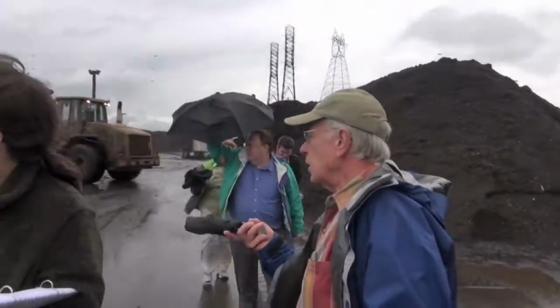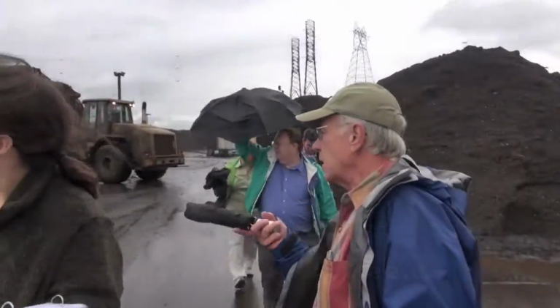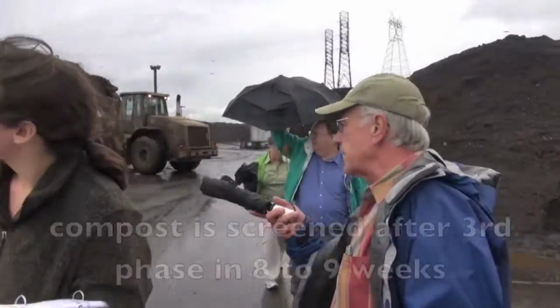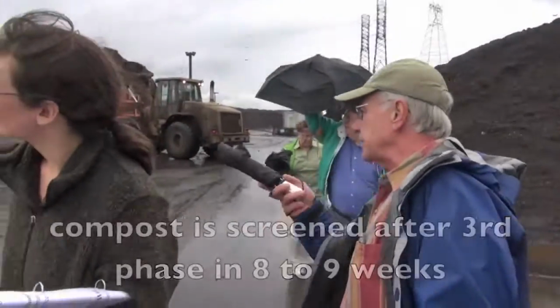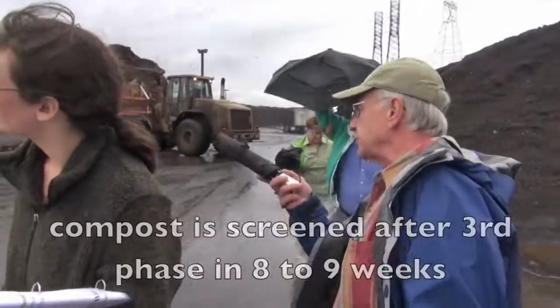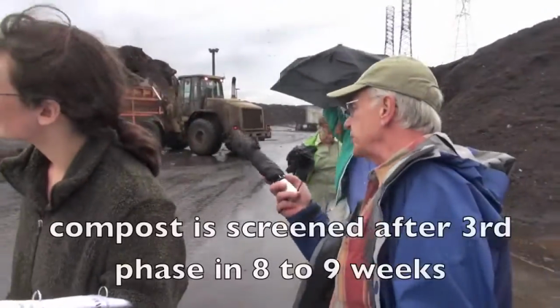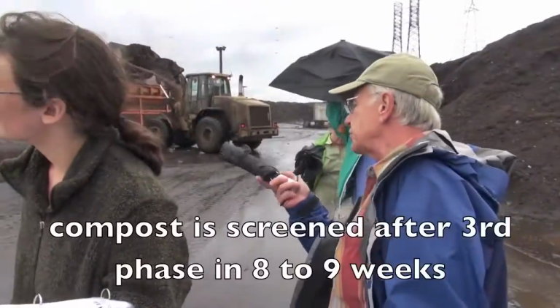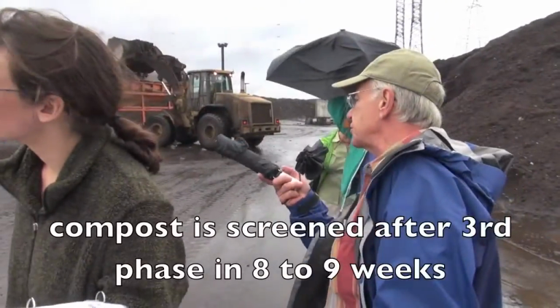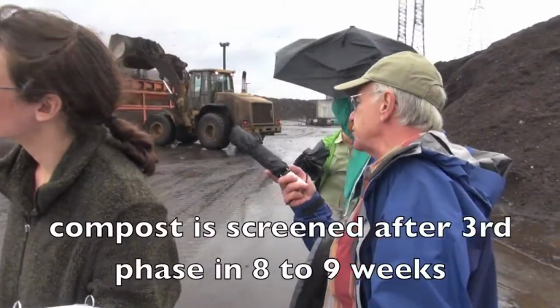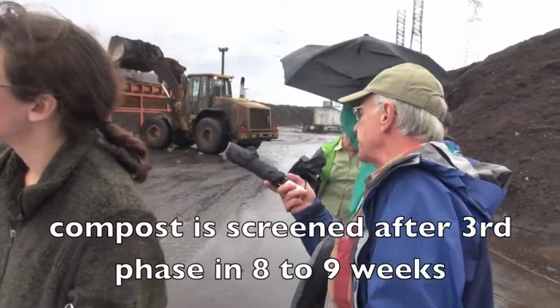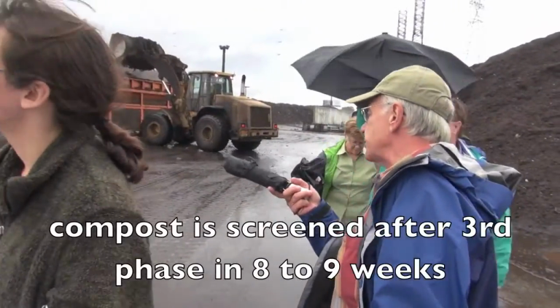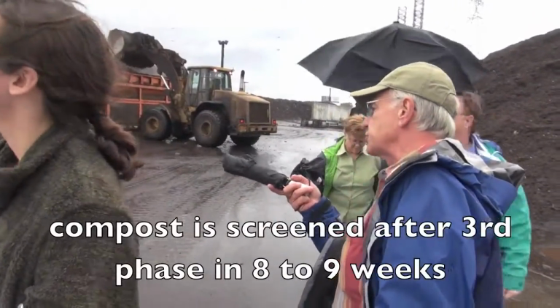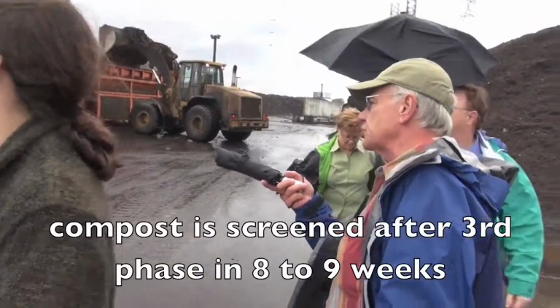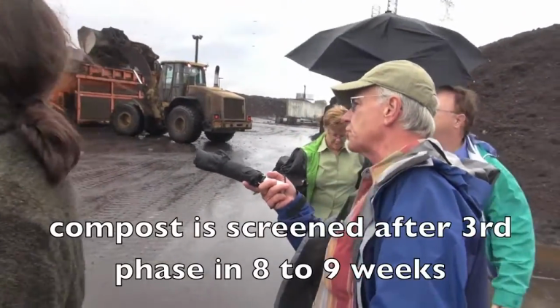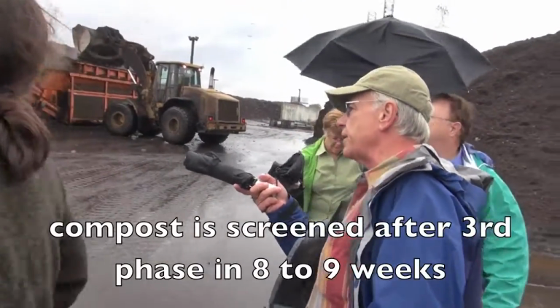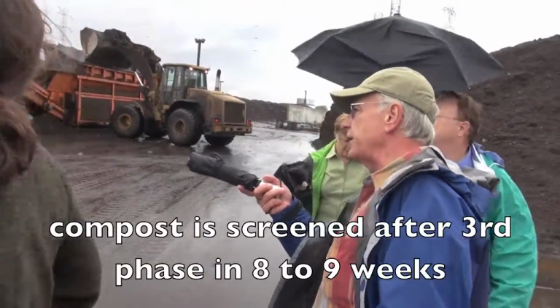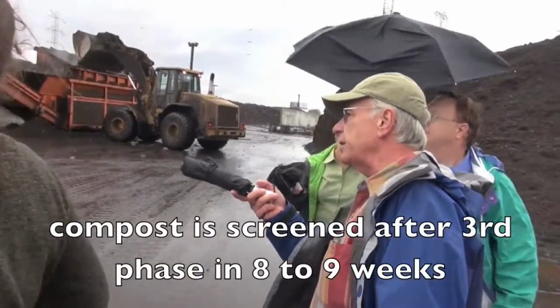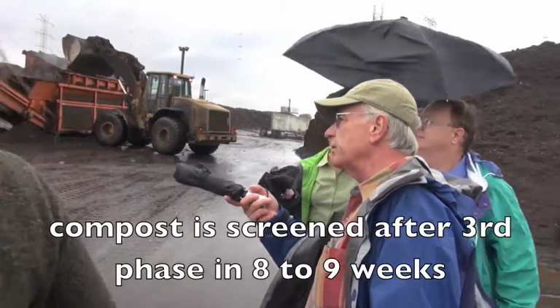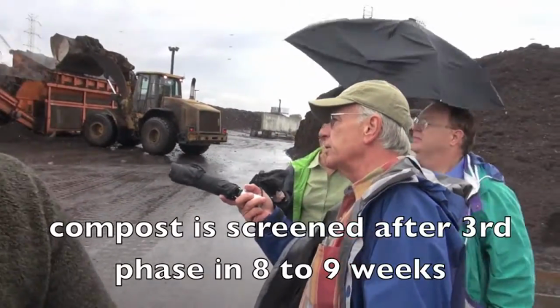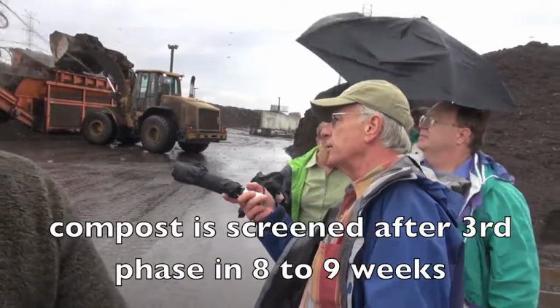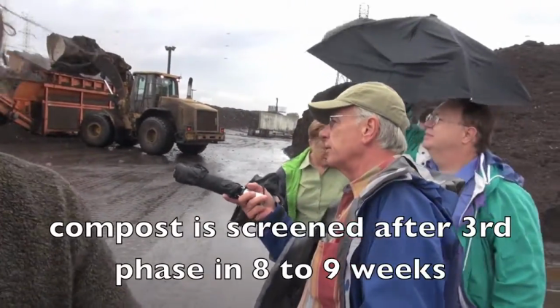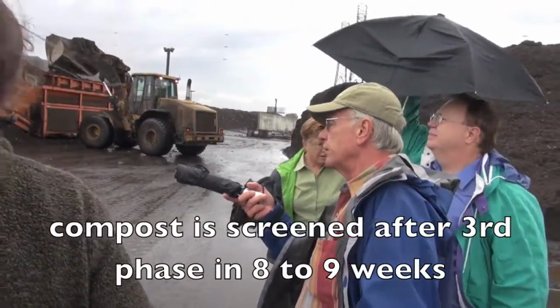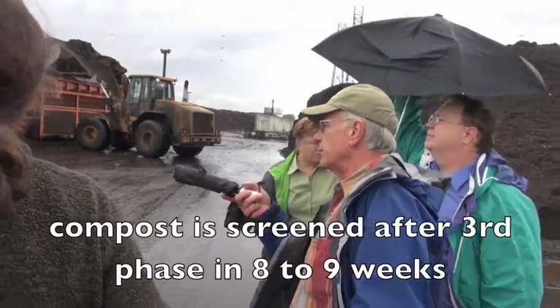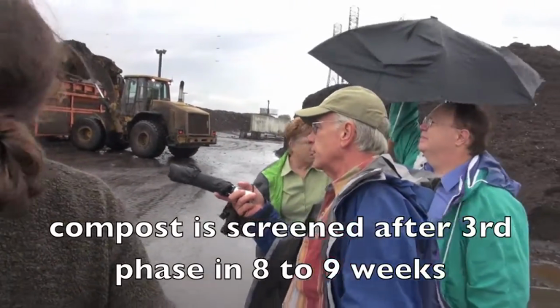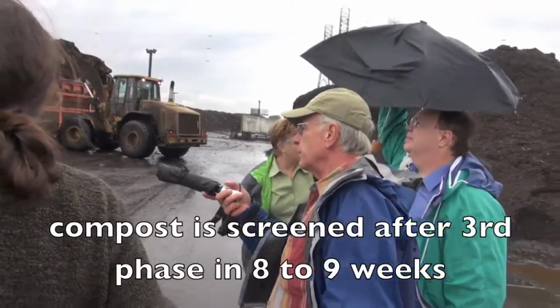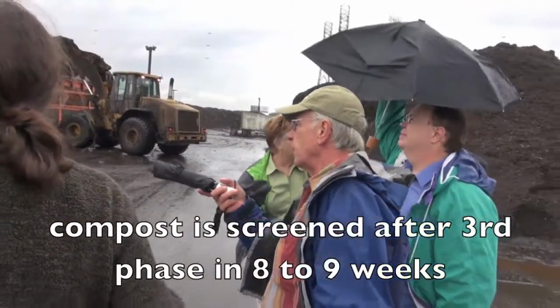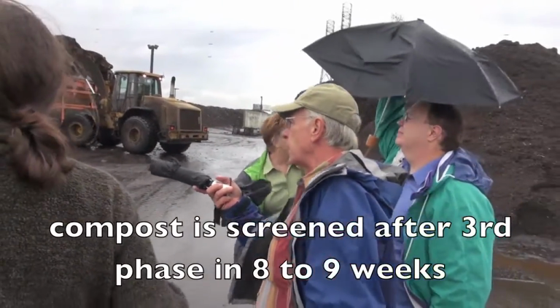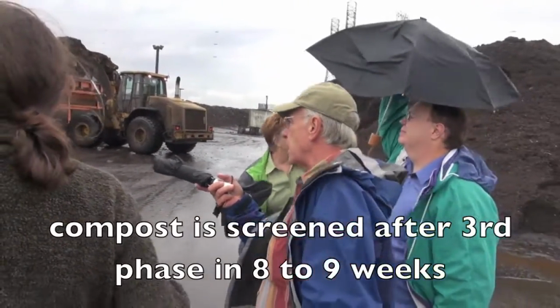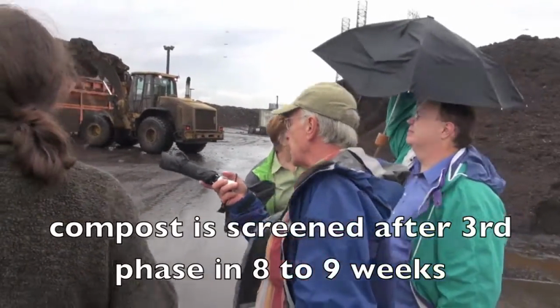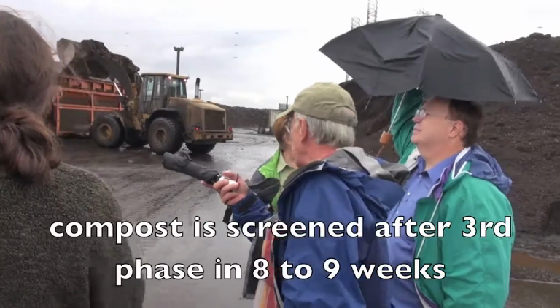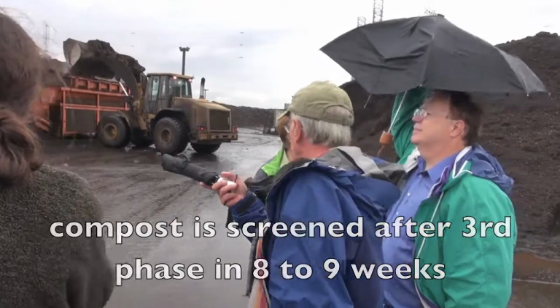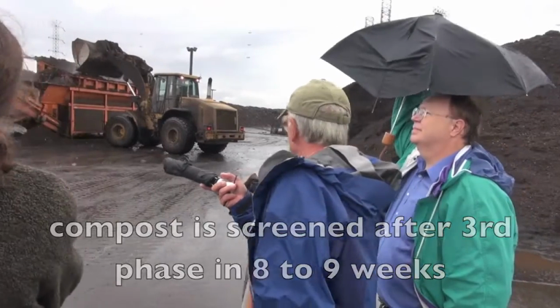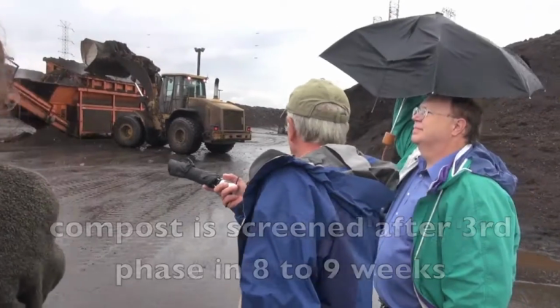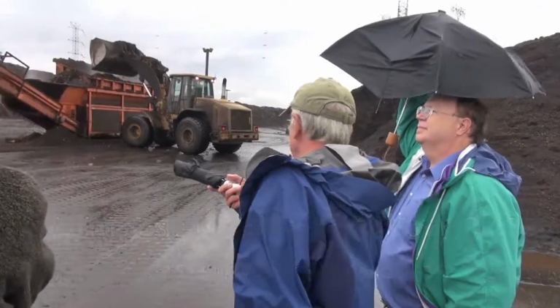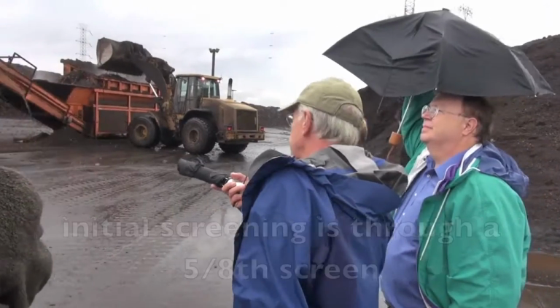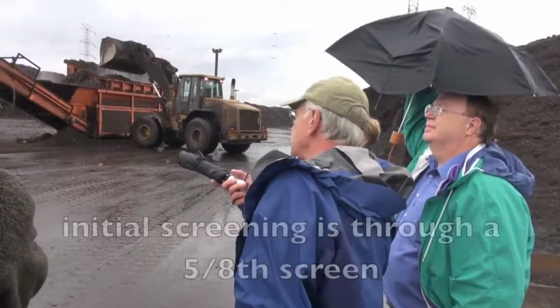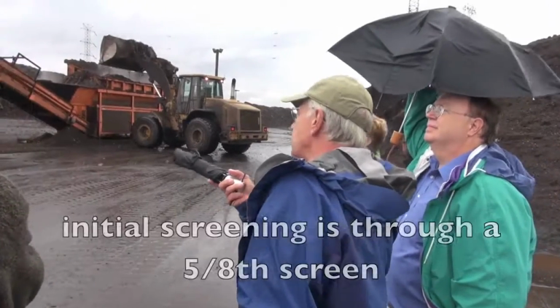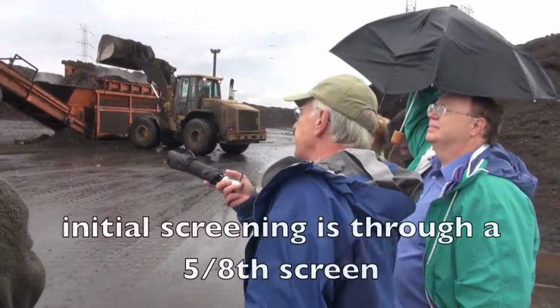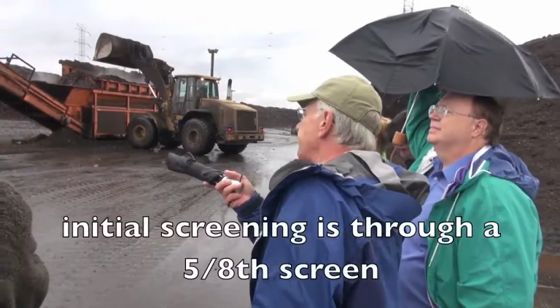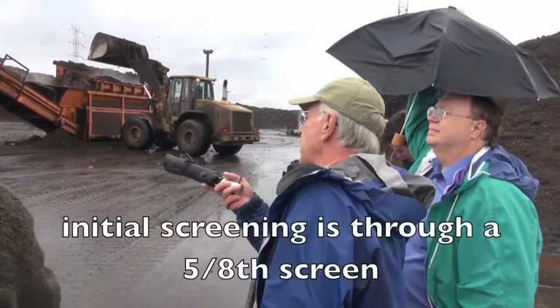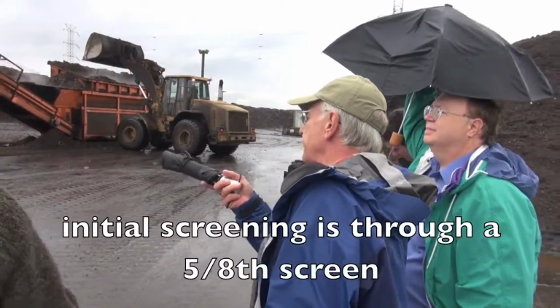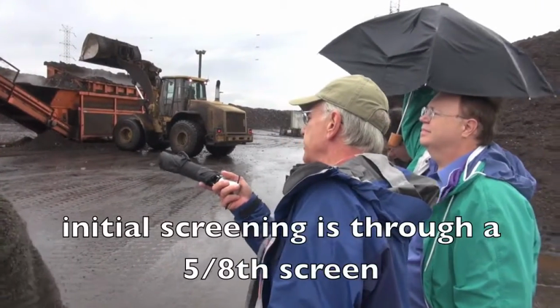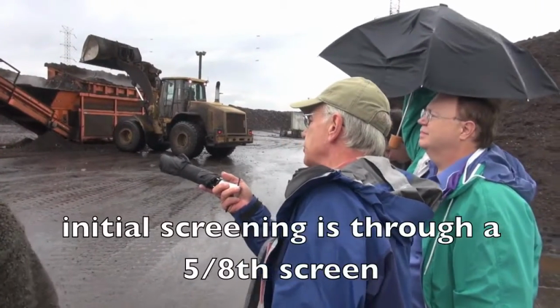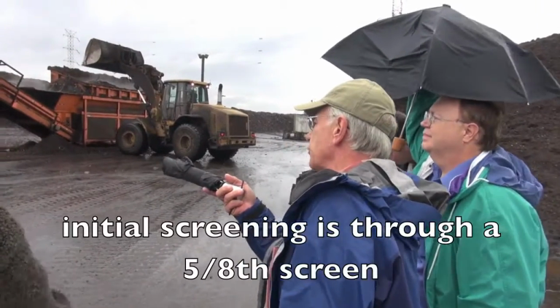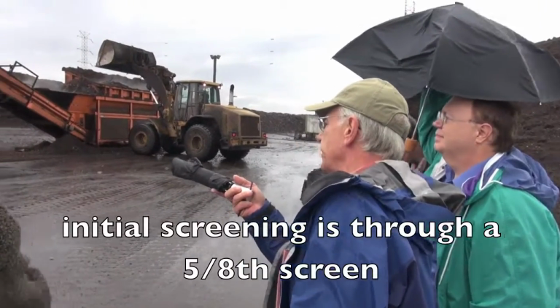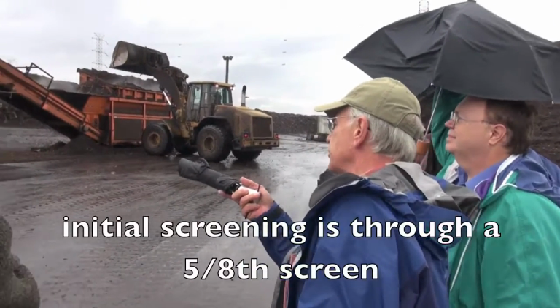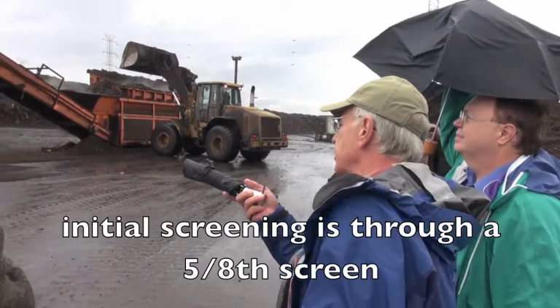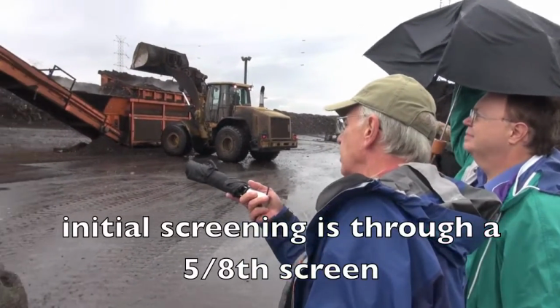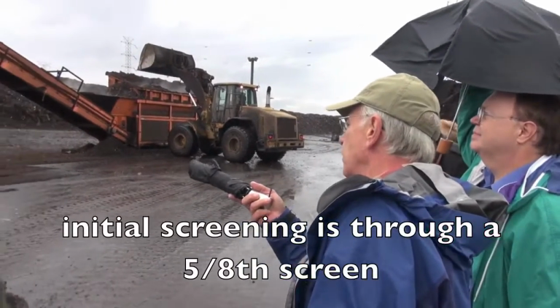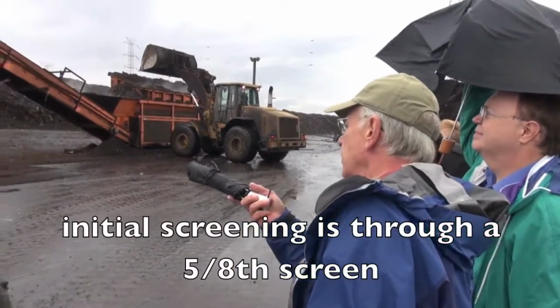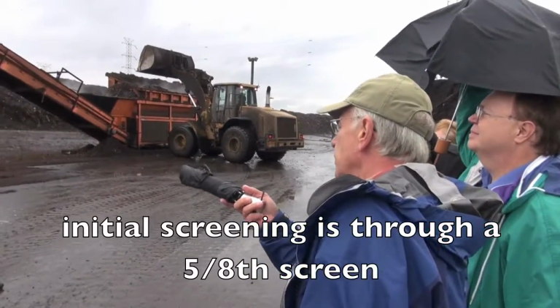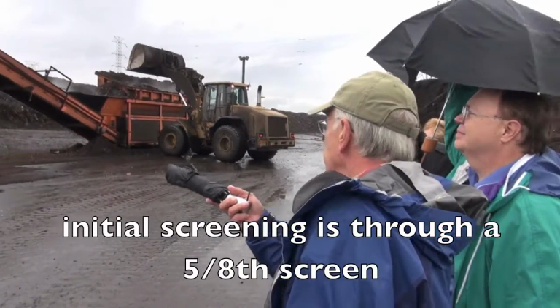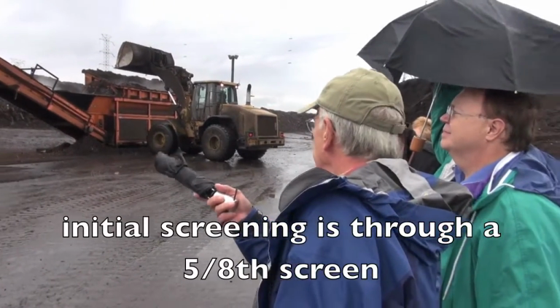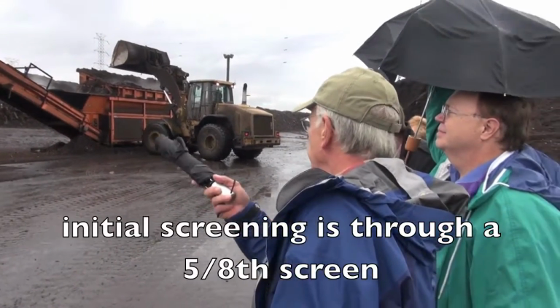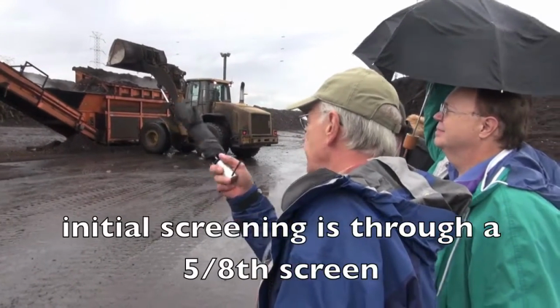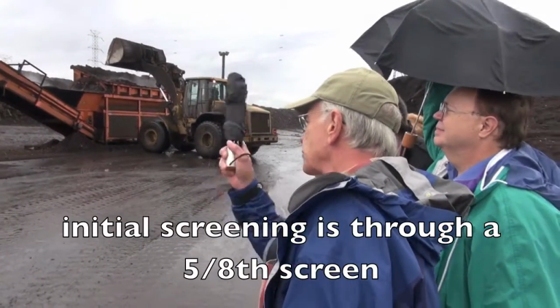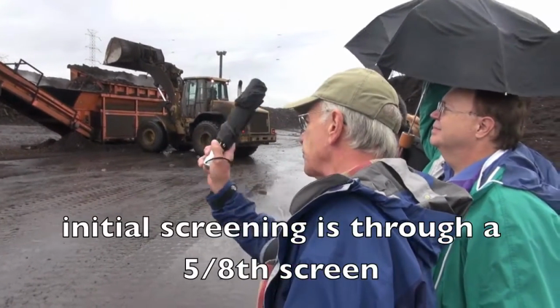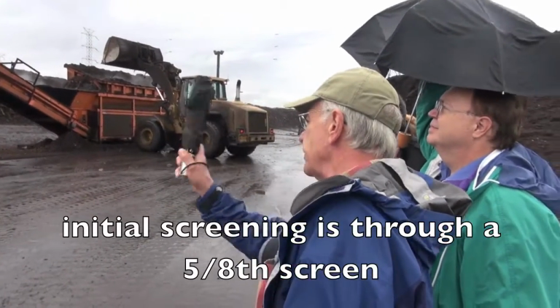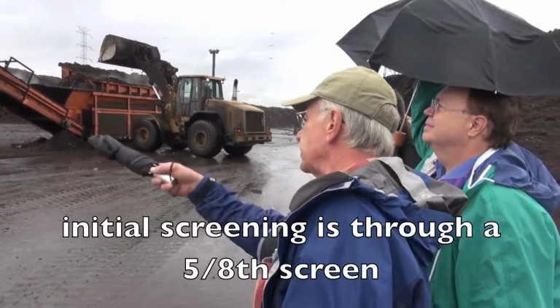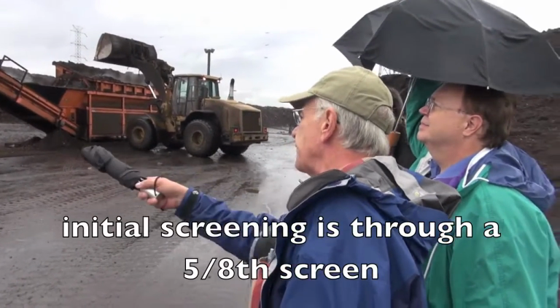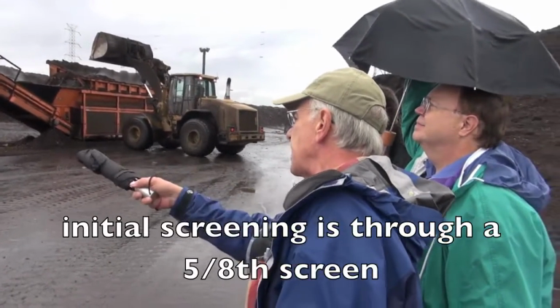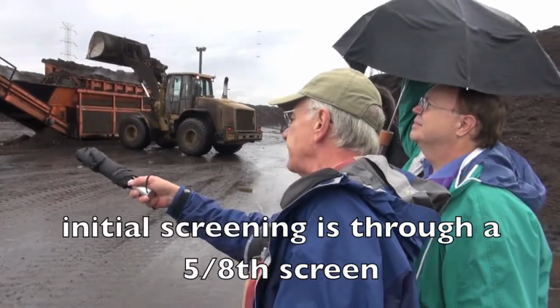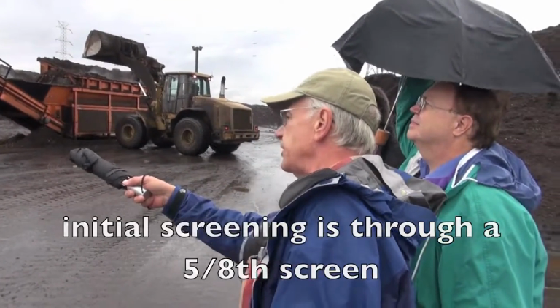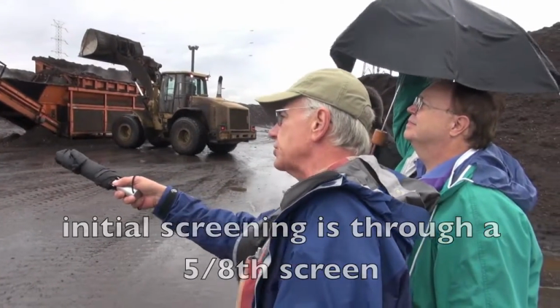Okay, so this is the initial screening. This is the 5/8 screen — so the first screen is 5/8.